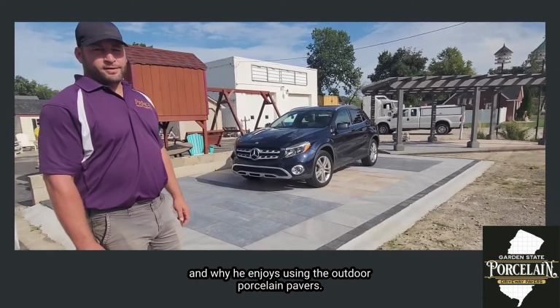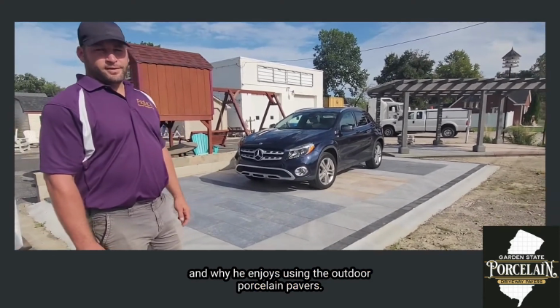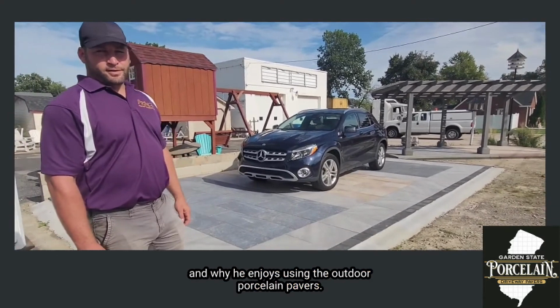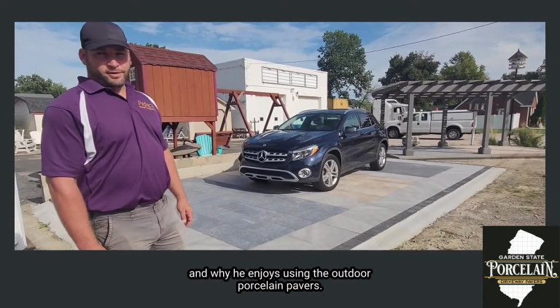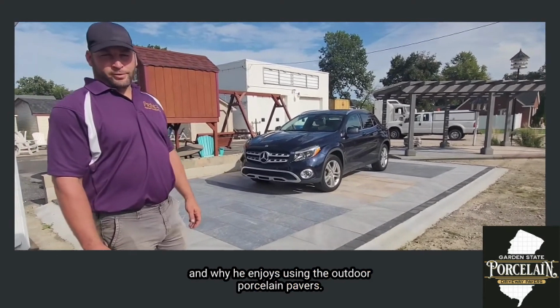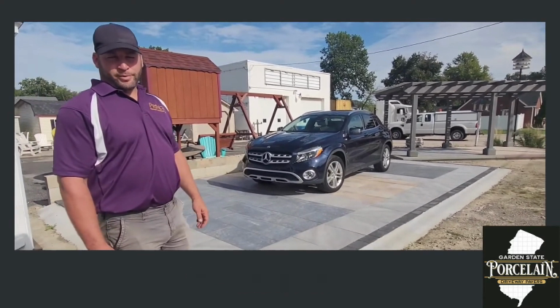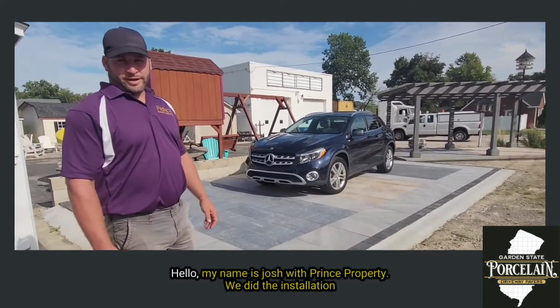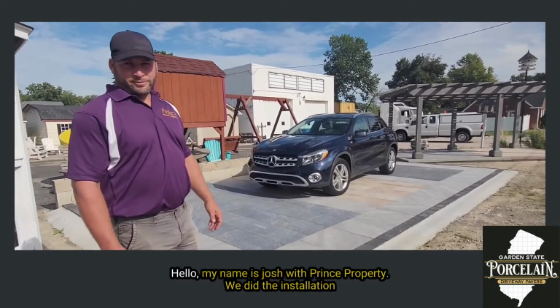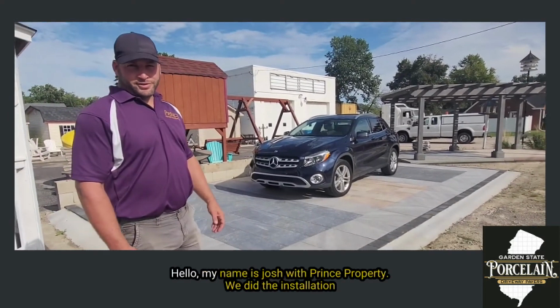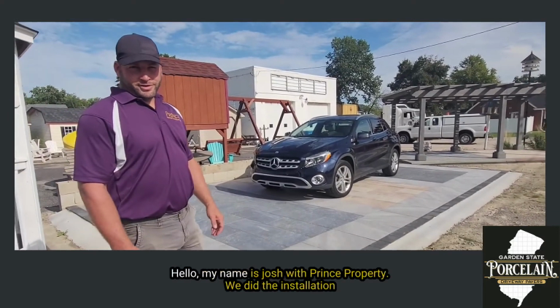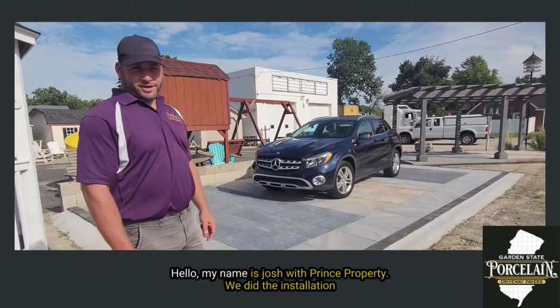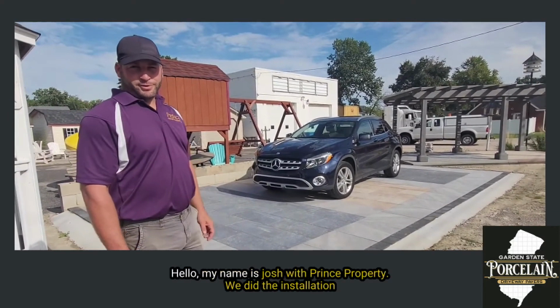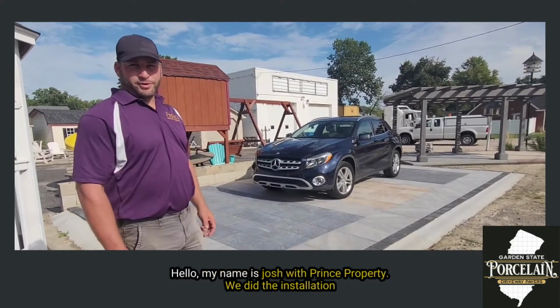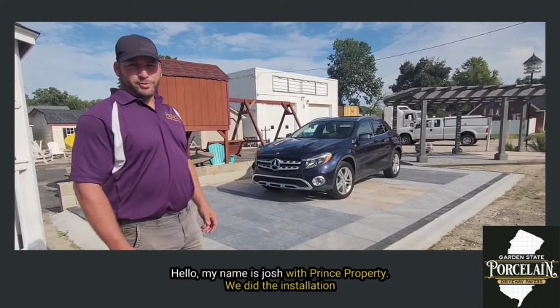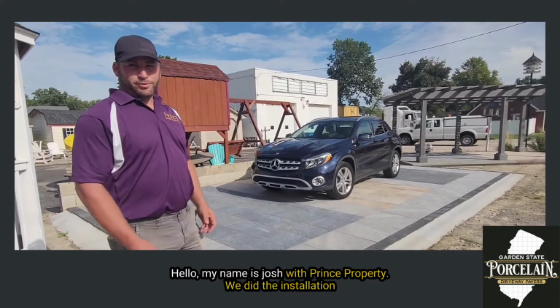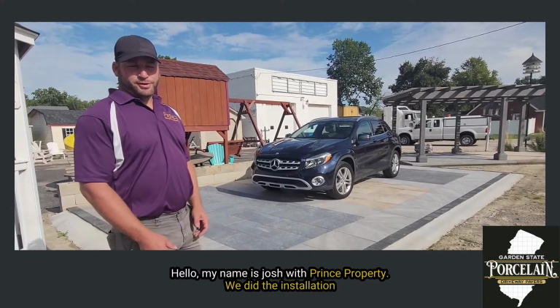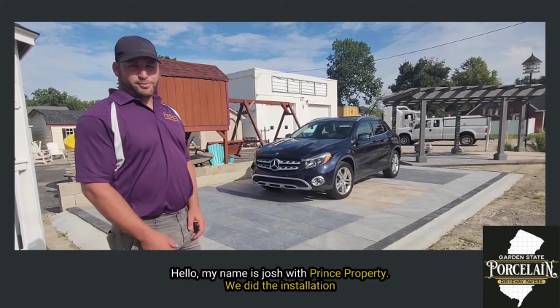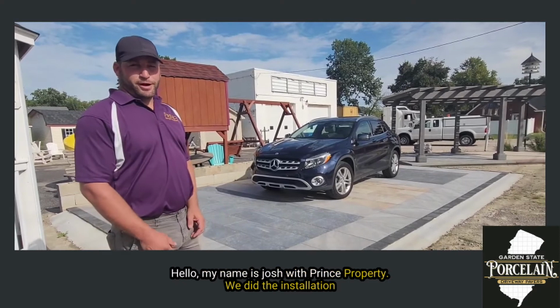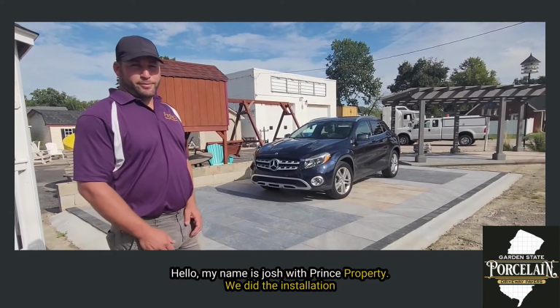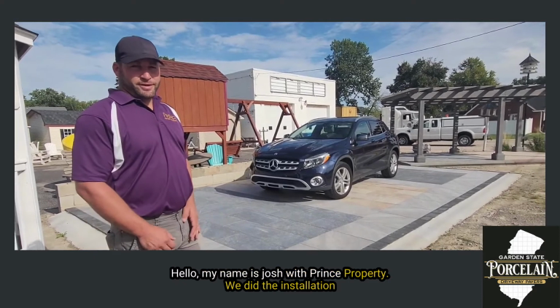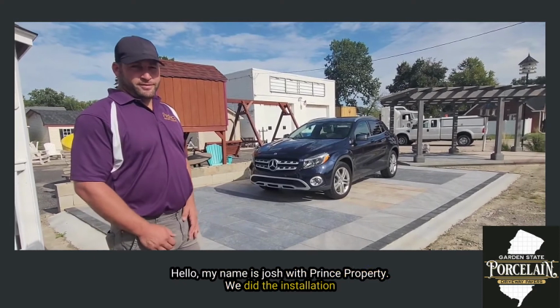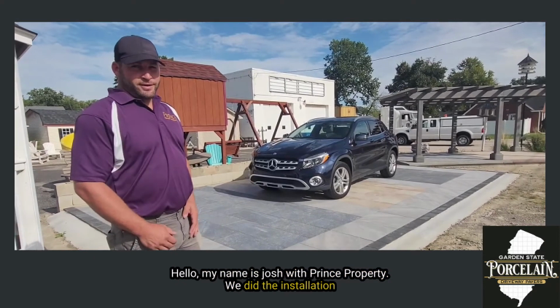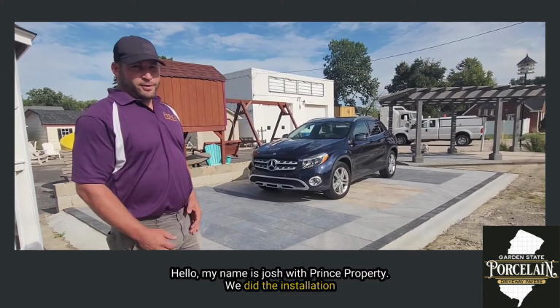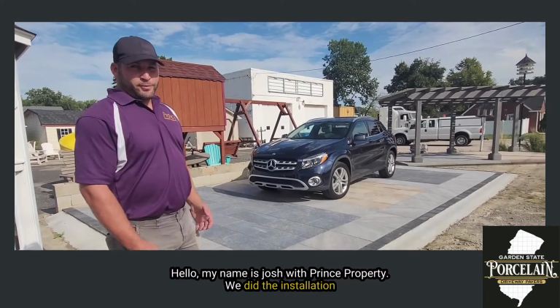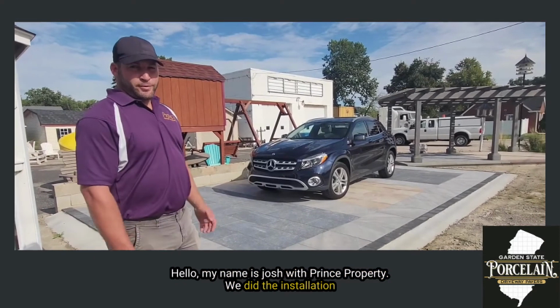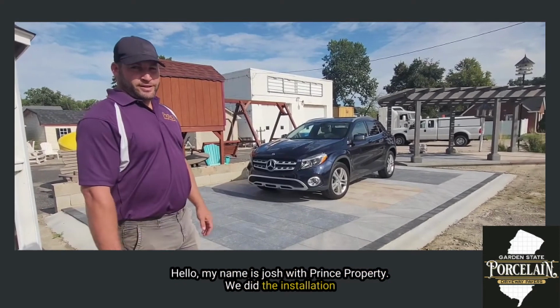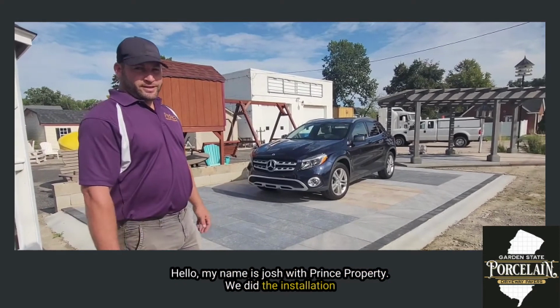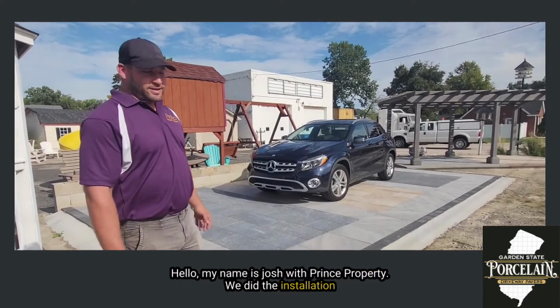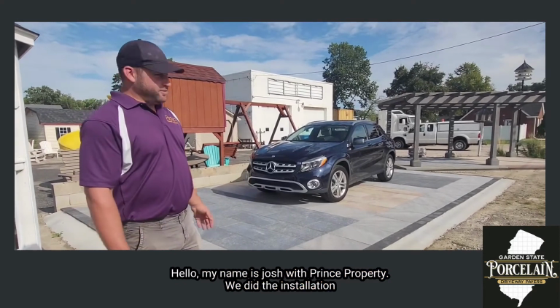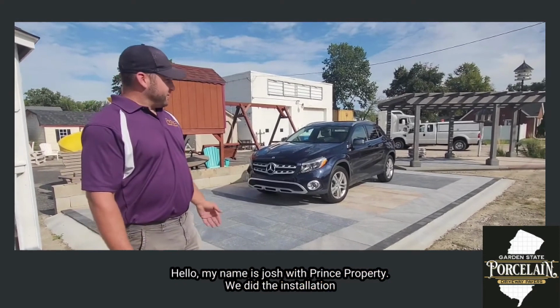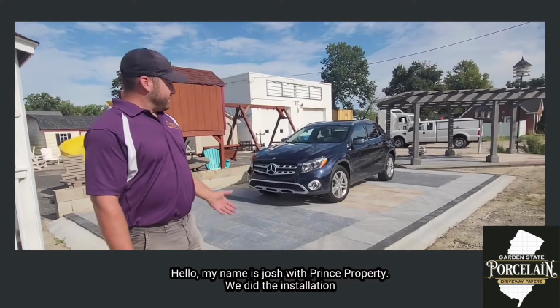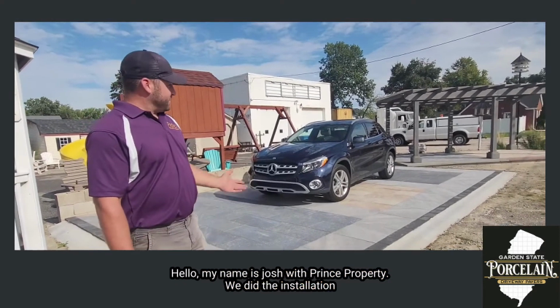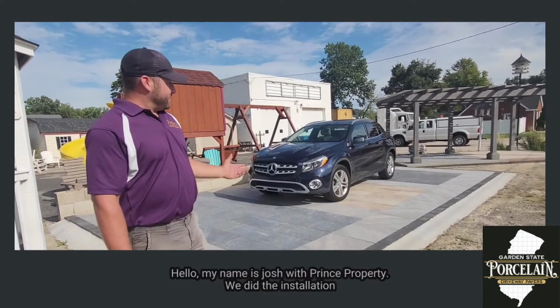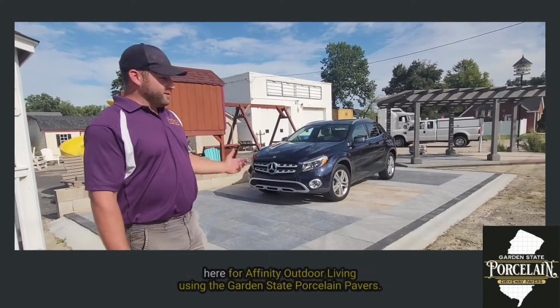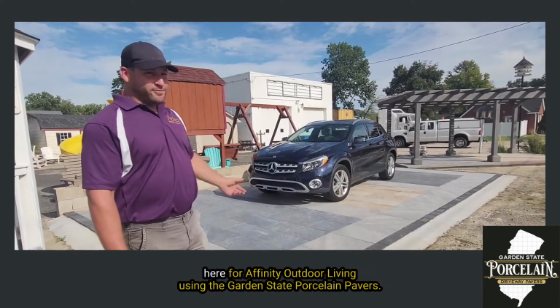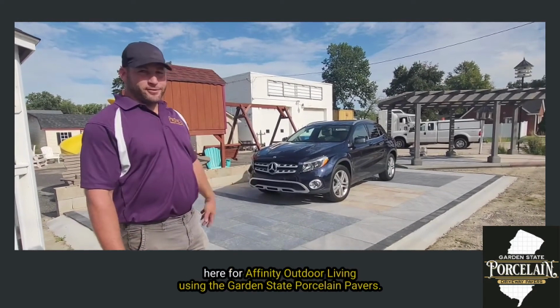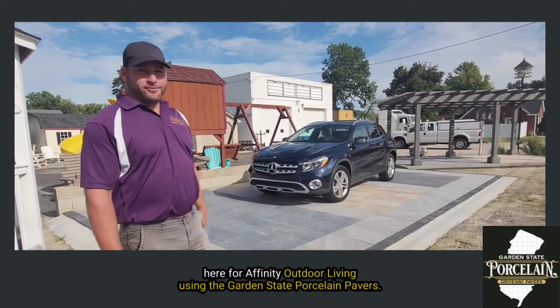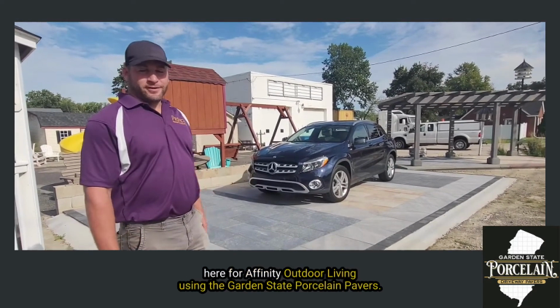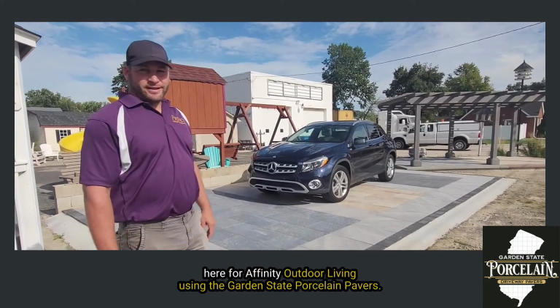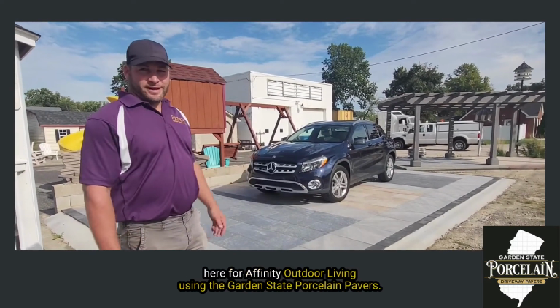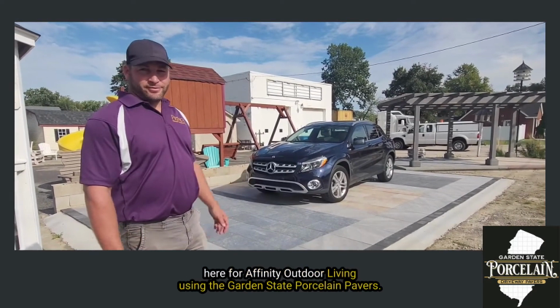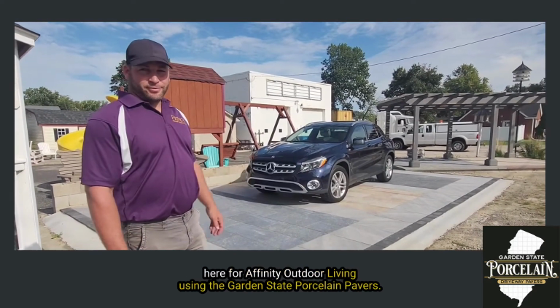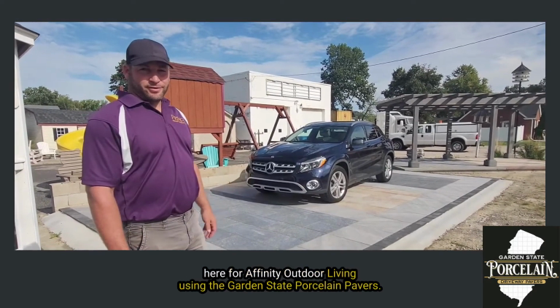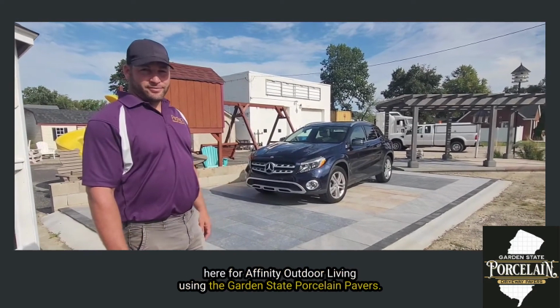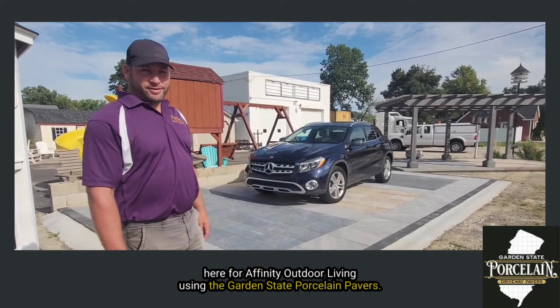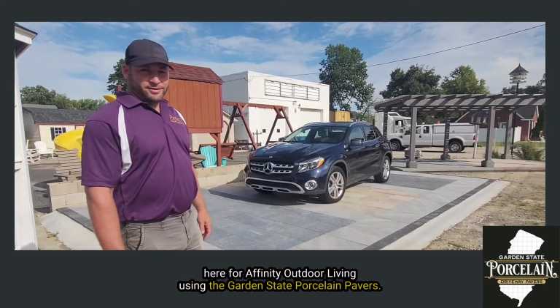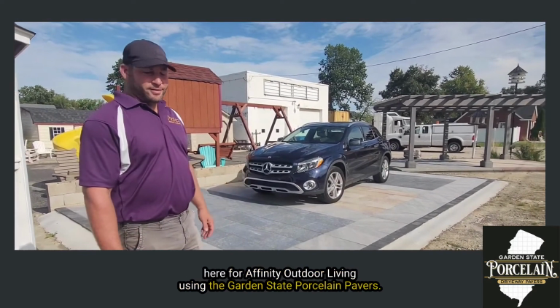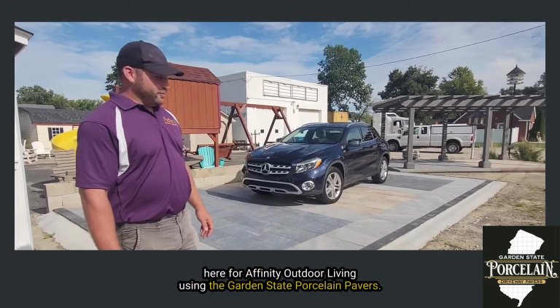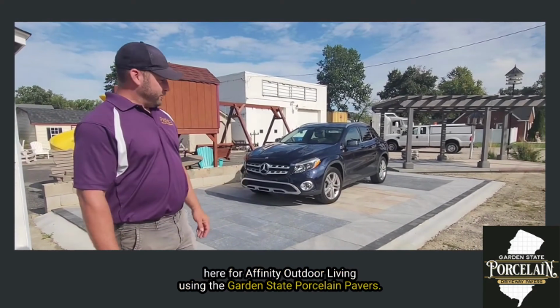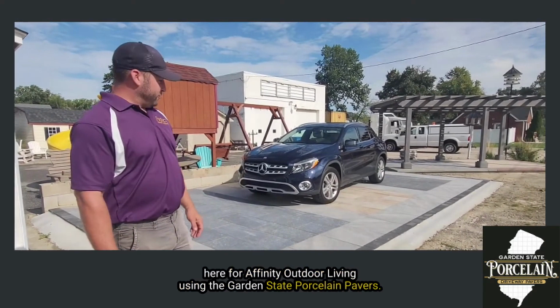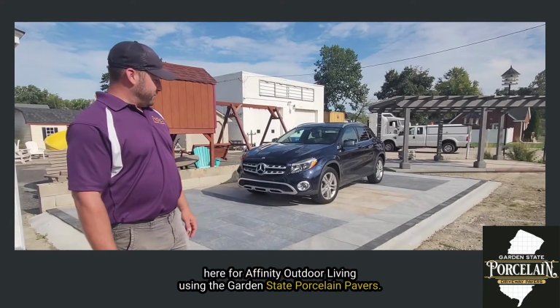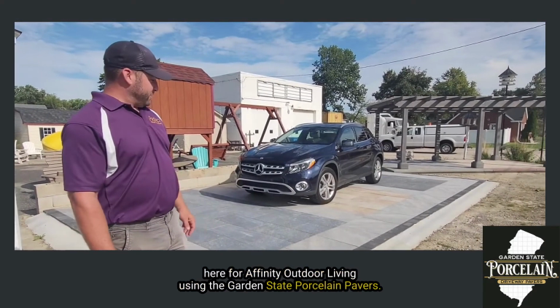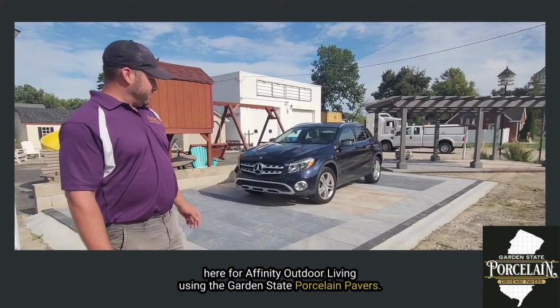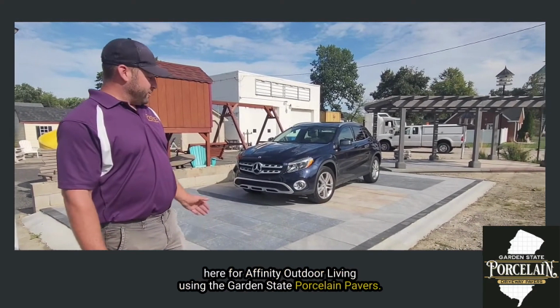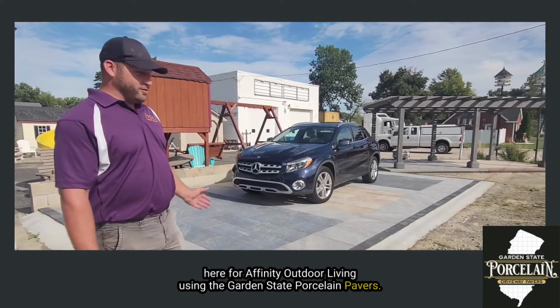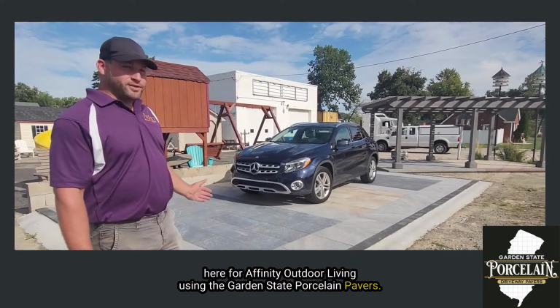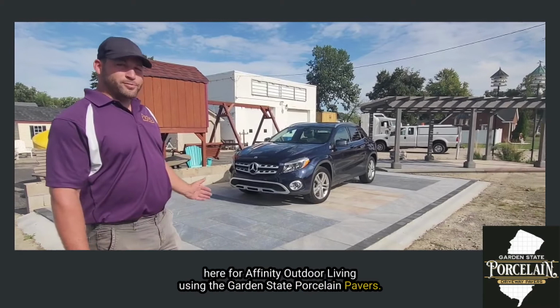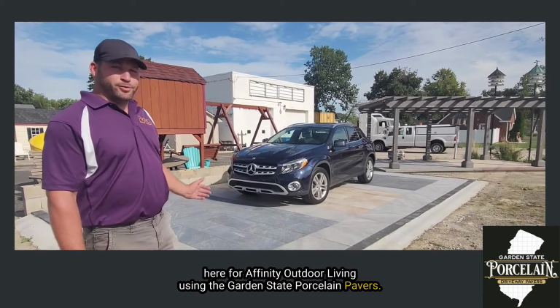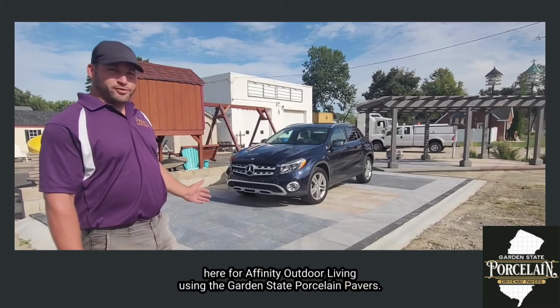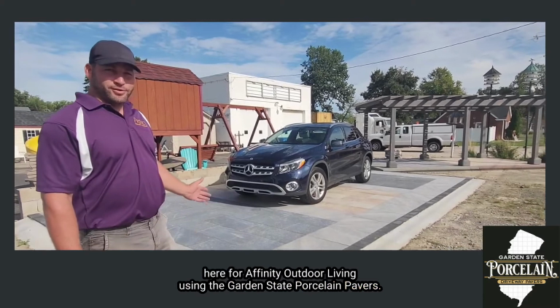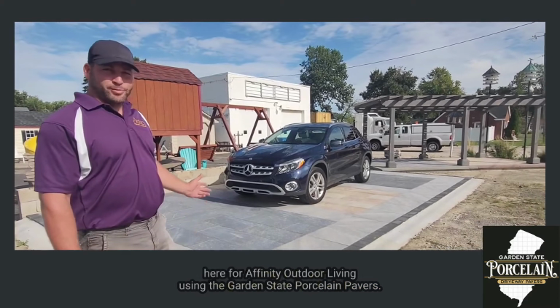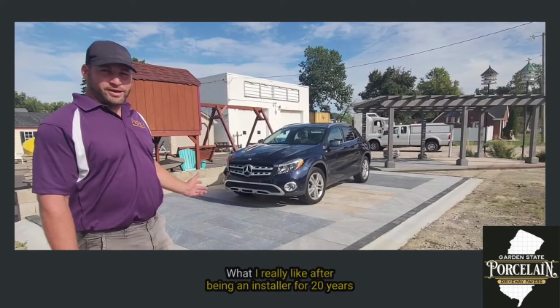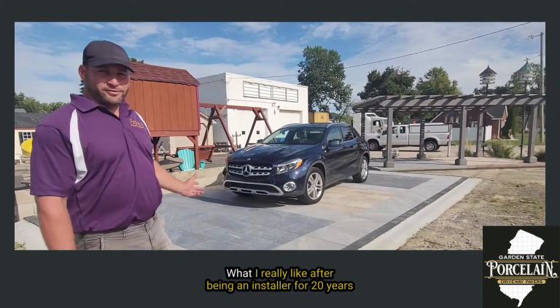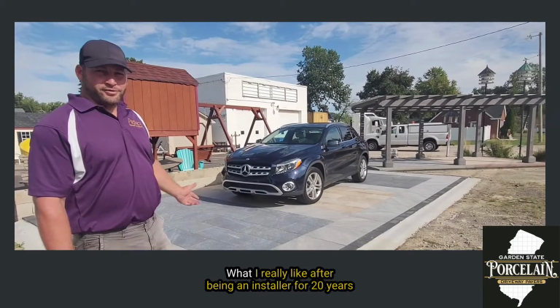Hello, my name is Josh with Prince Property. We did the installation here for Affinity Outdoor Living using the Garden State Porcelain Pavers.